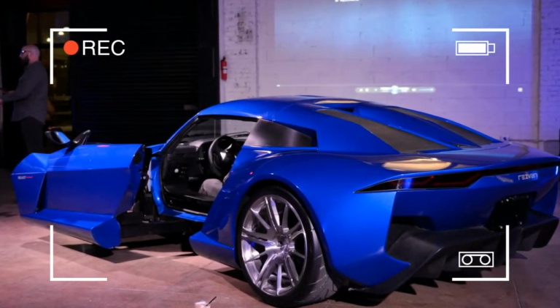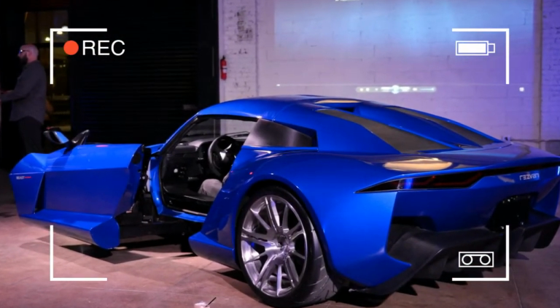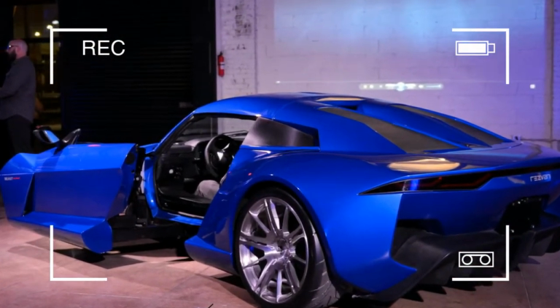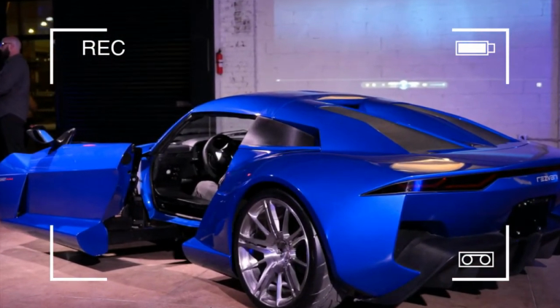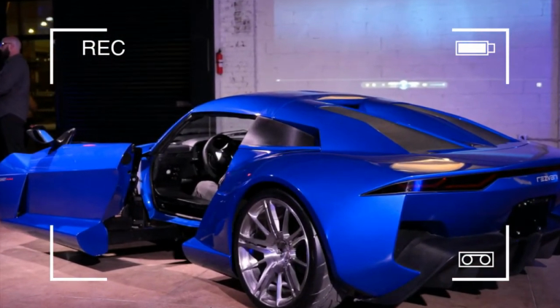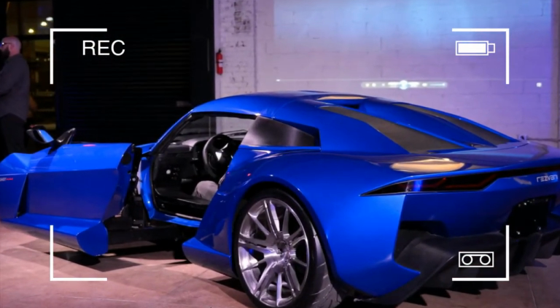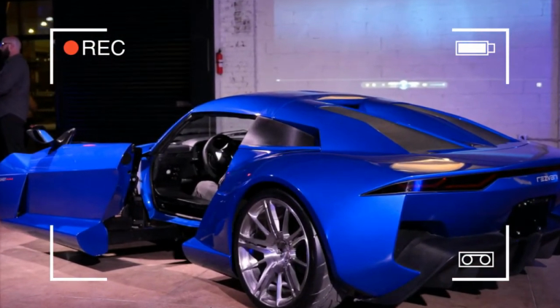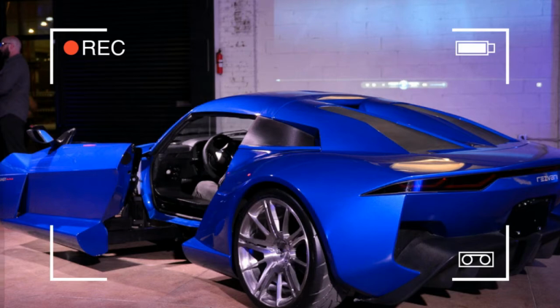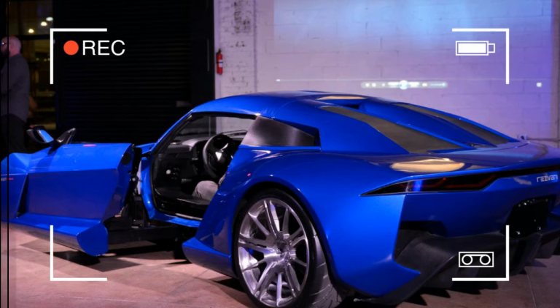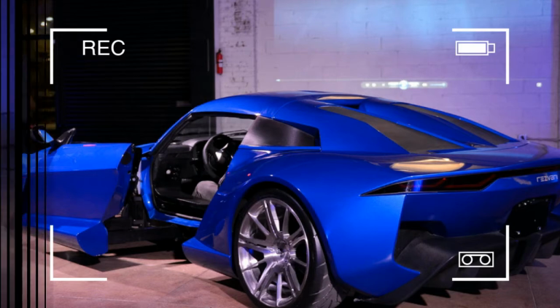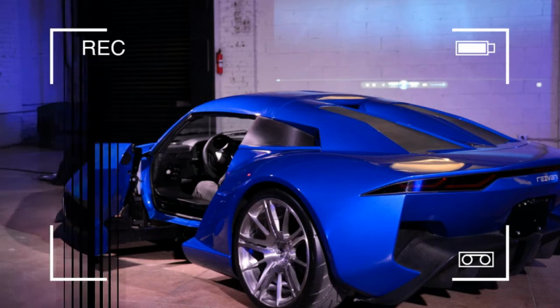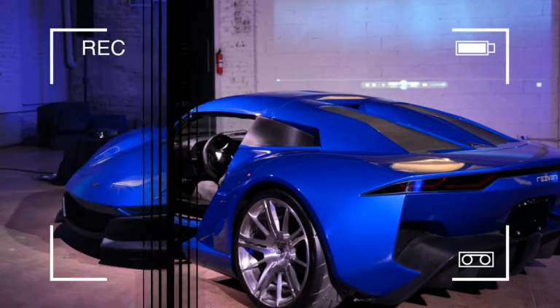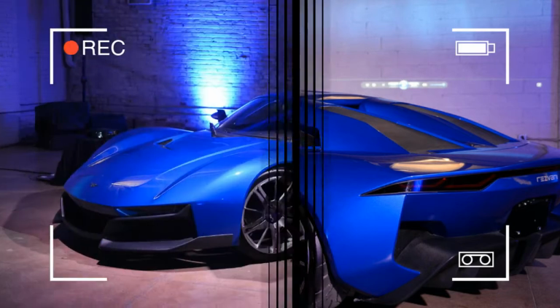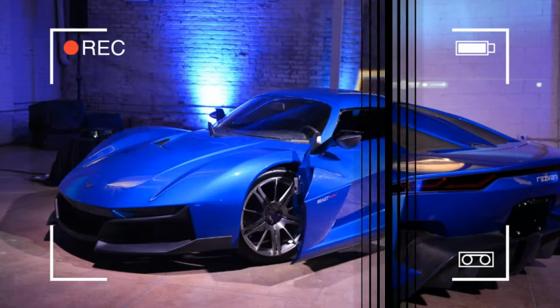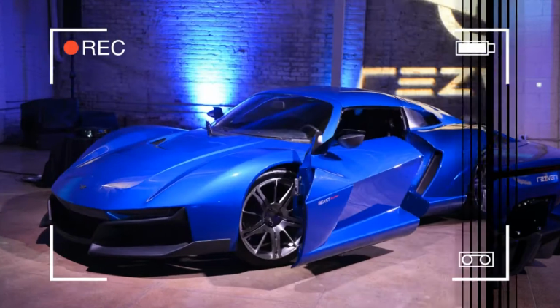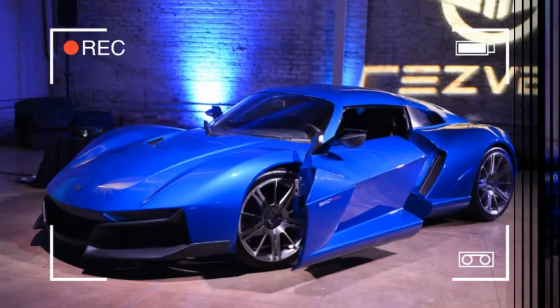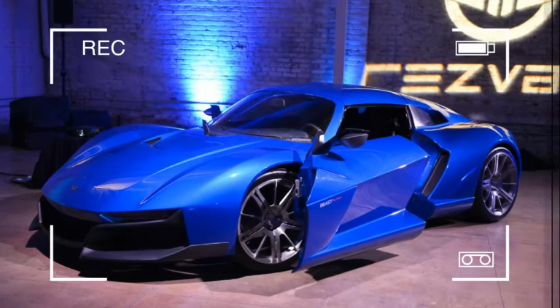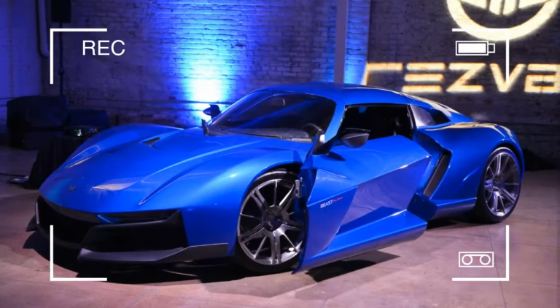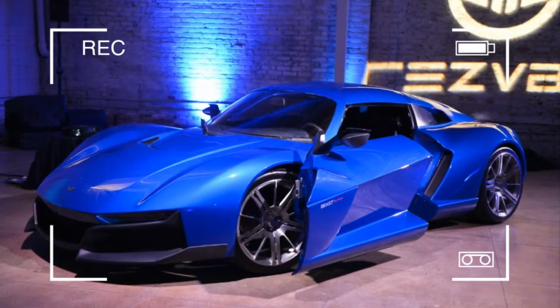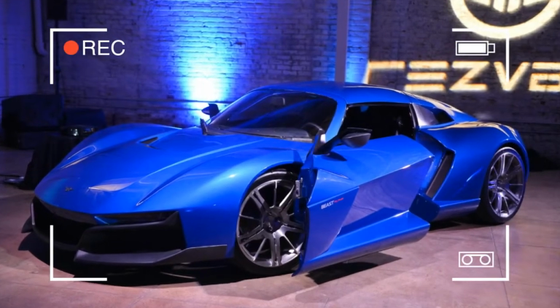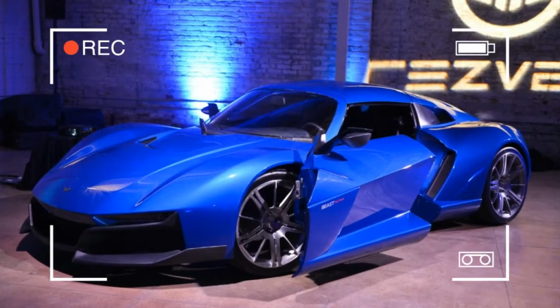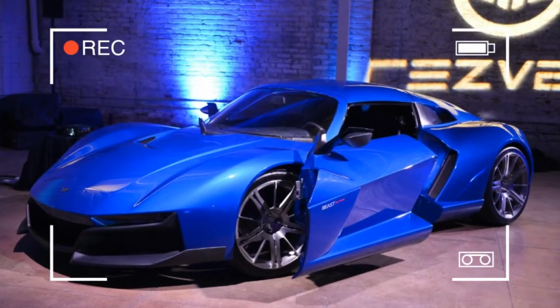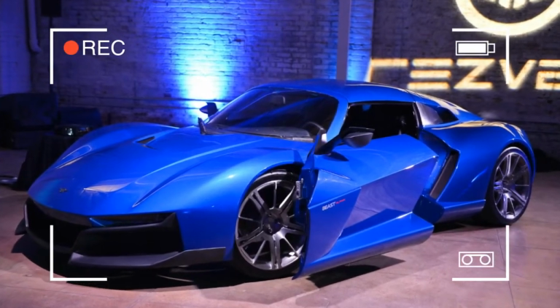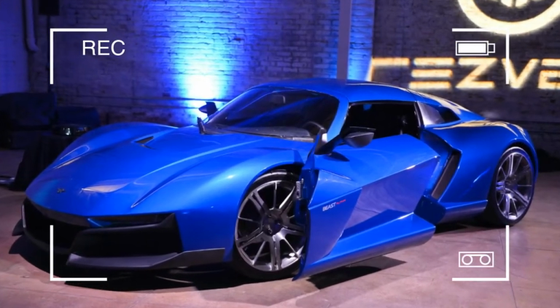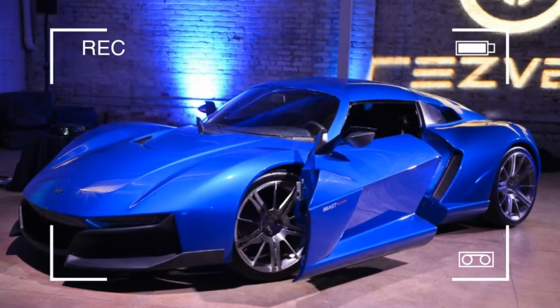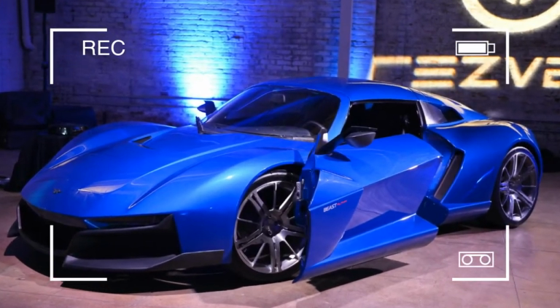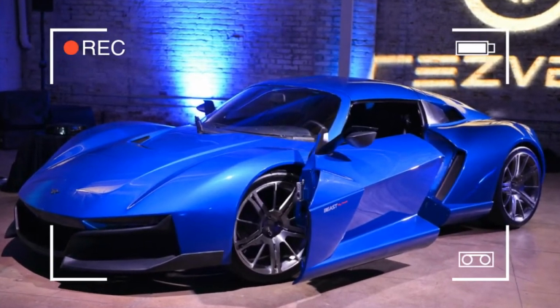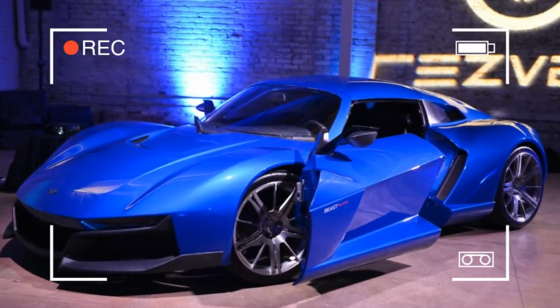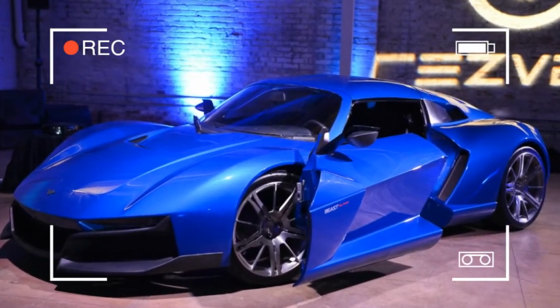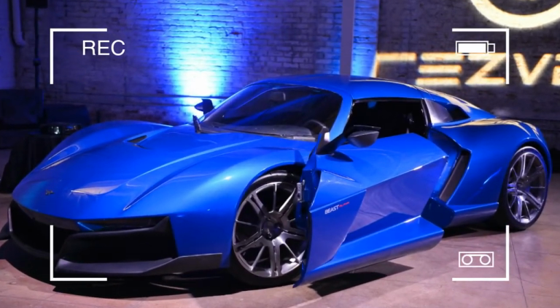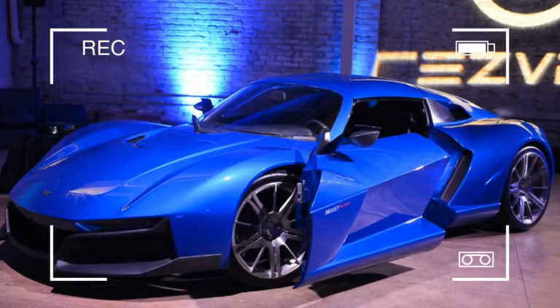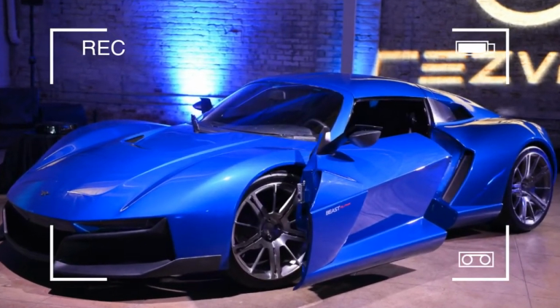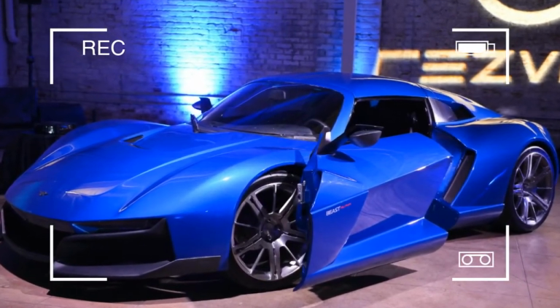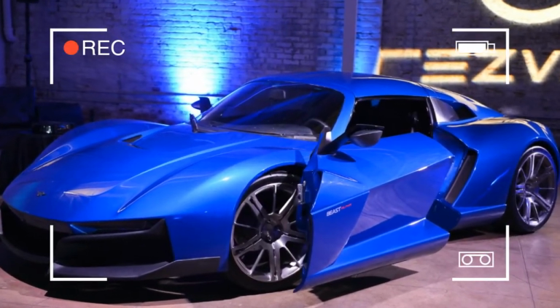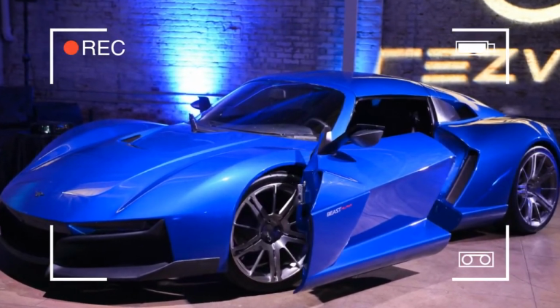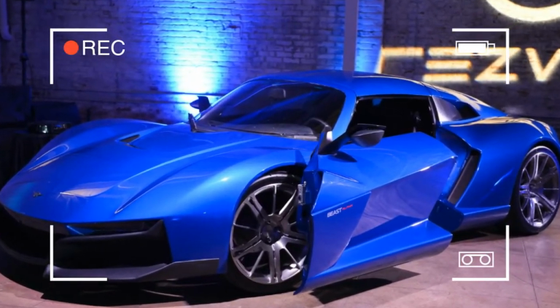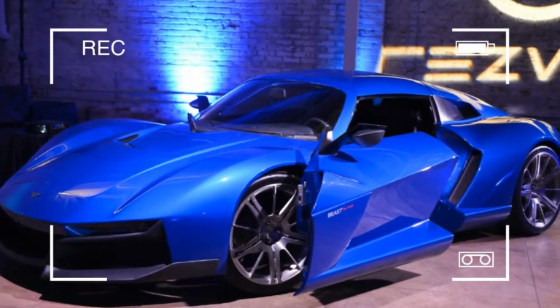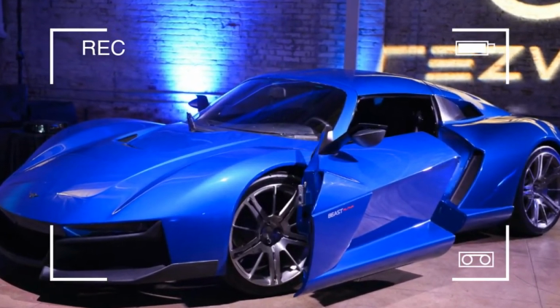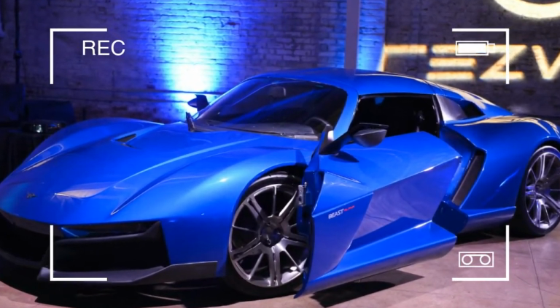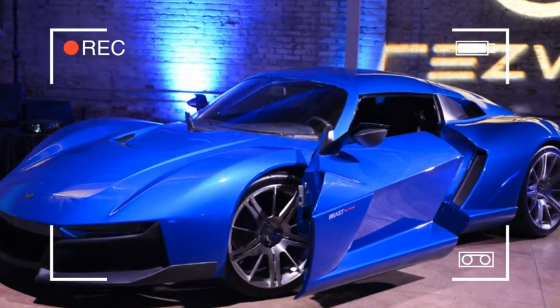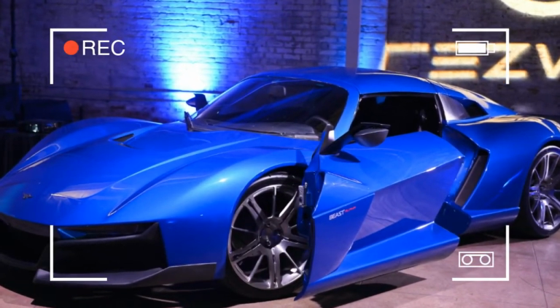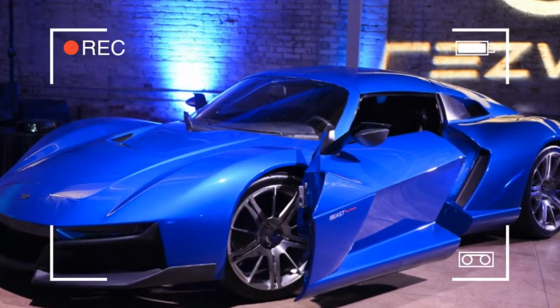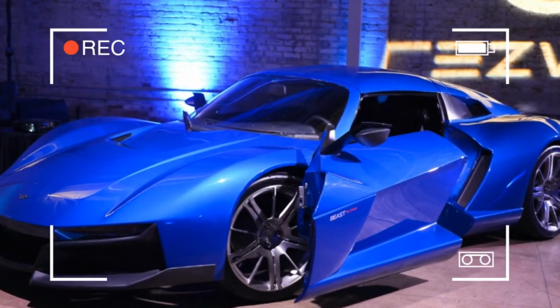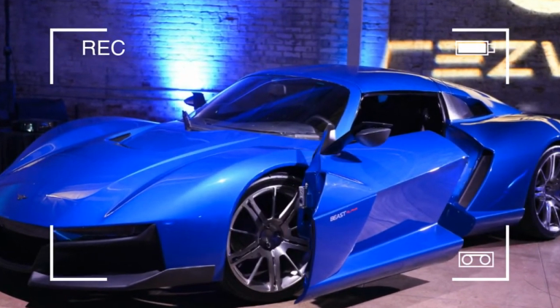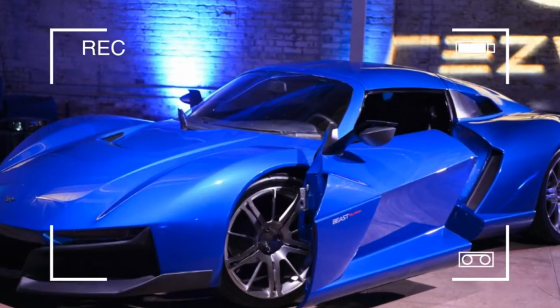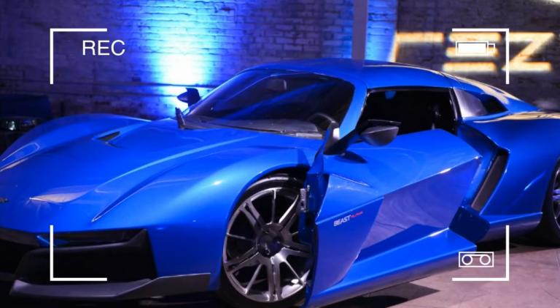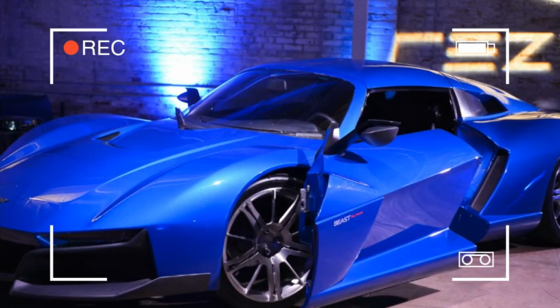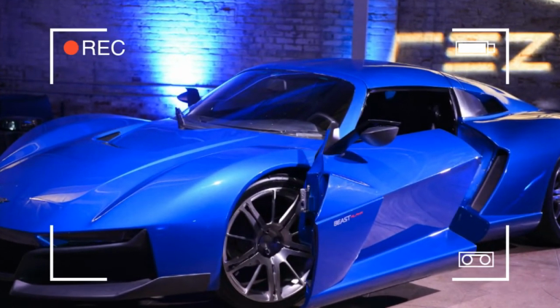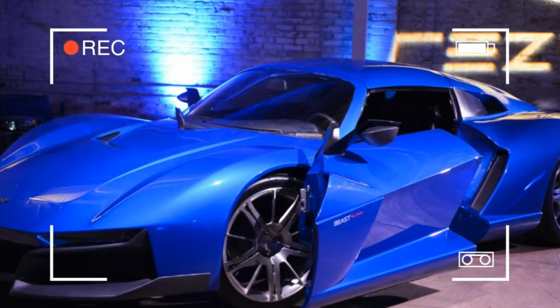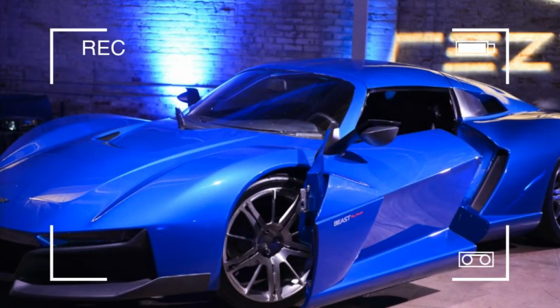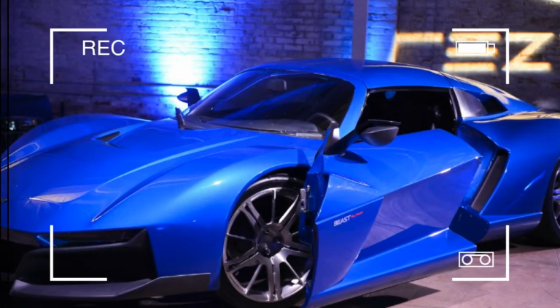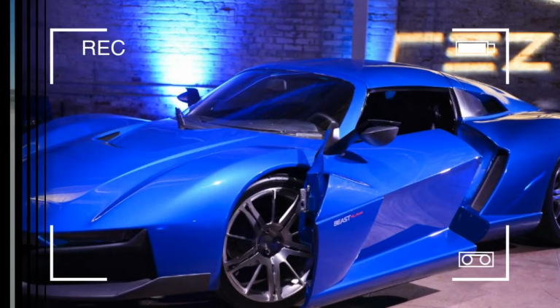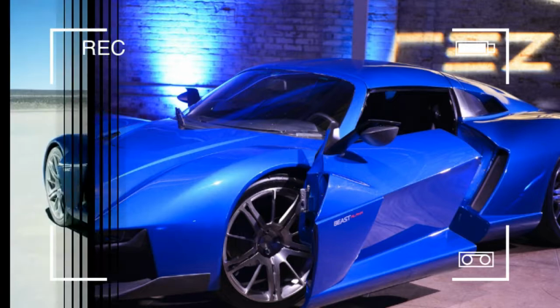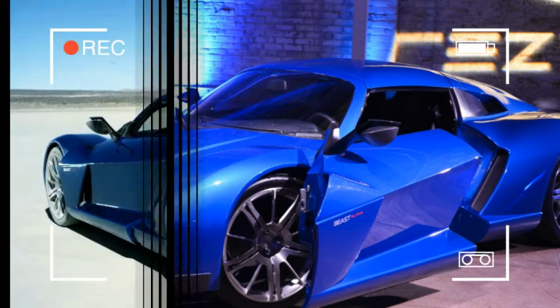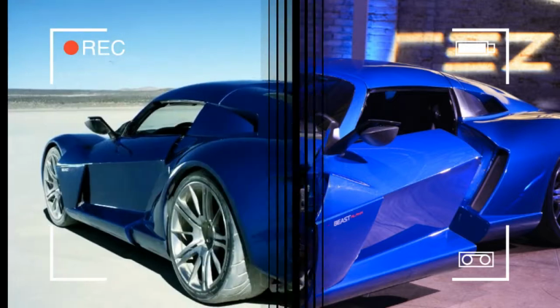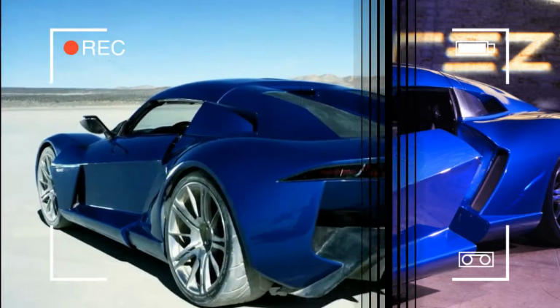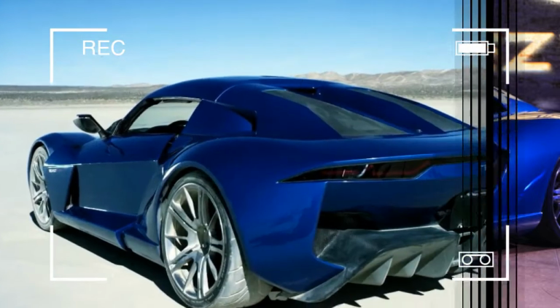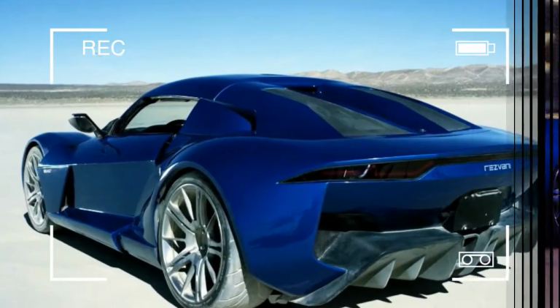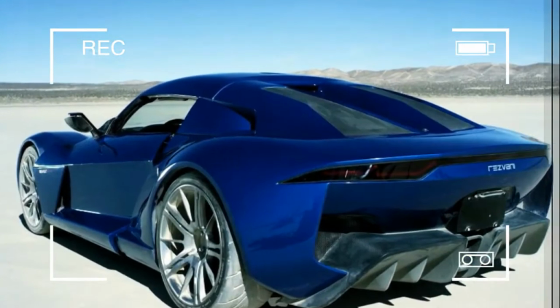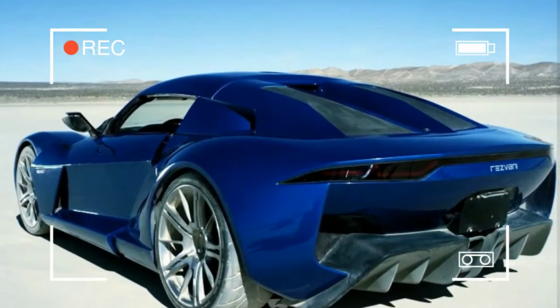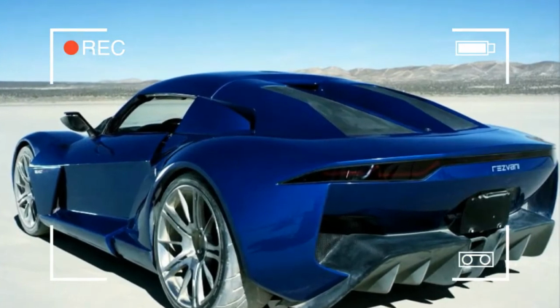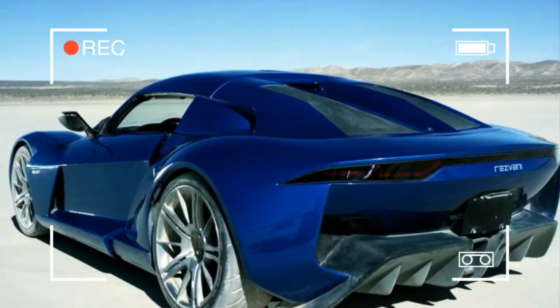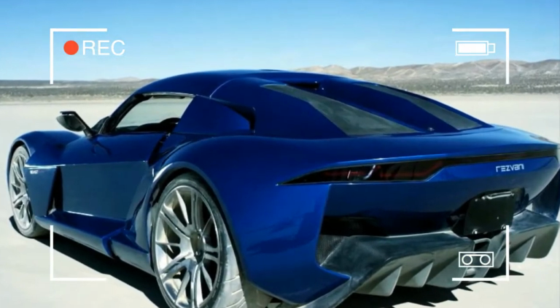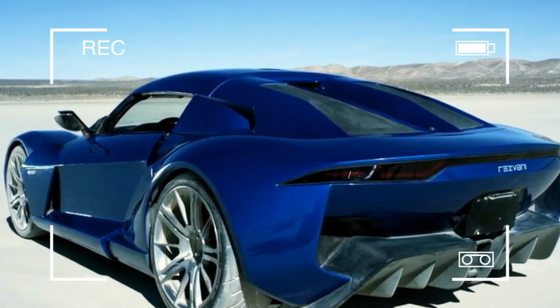At 3.2 seconds, the Beast Alpha X is also 0.3 seconds quicker to 60 miles per hour than the standard Beast Alpha.